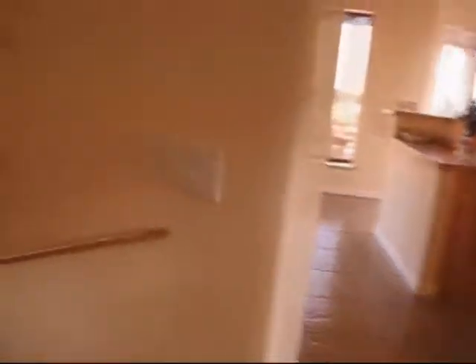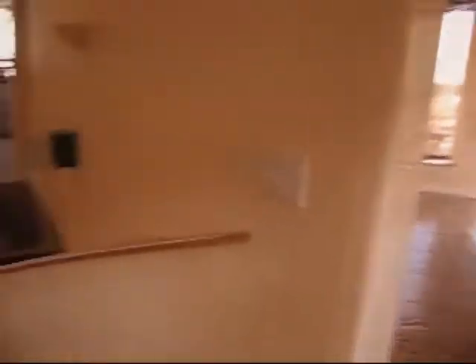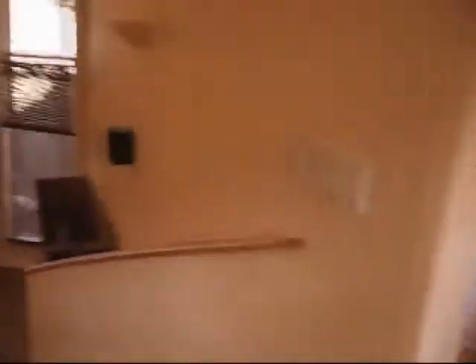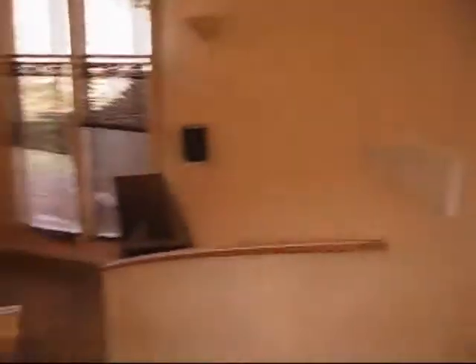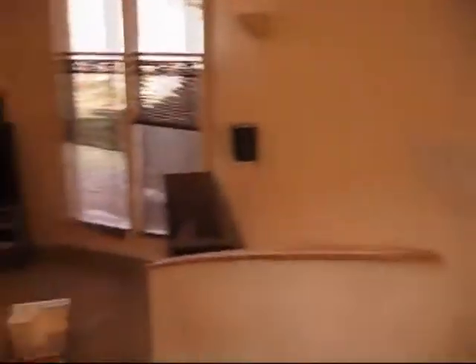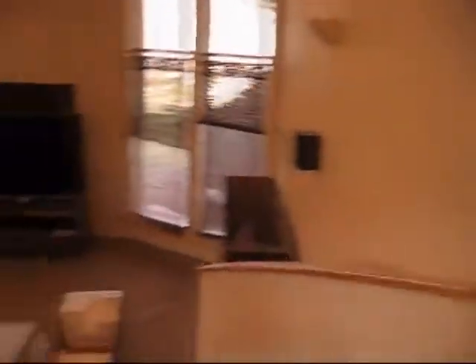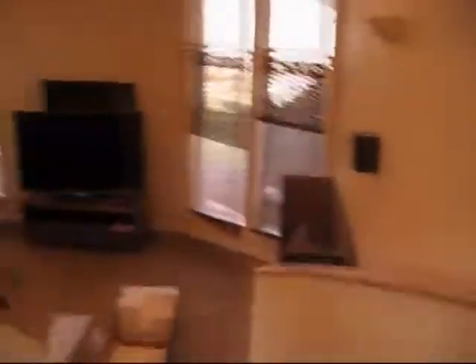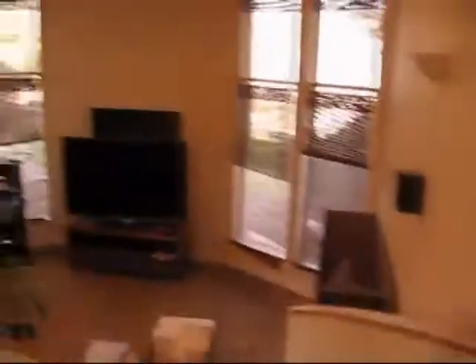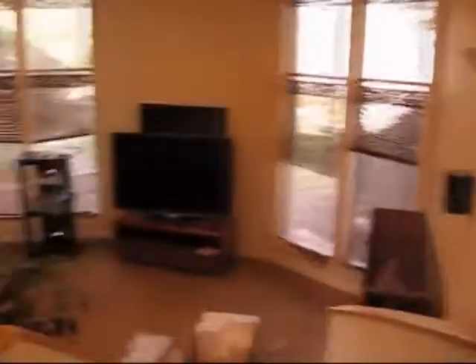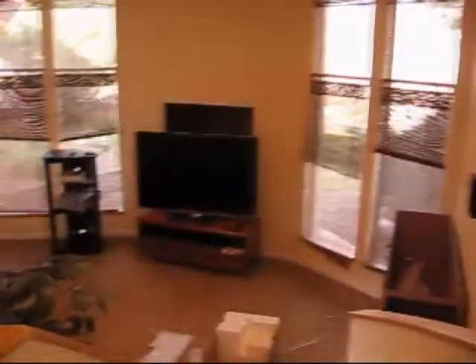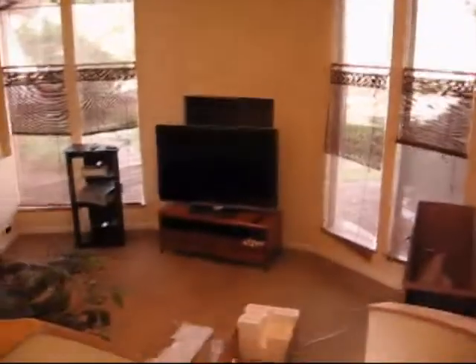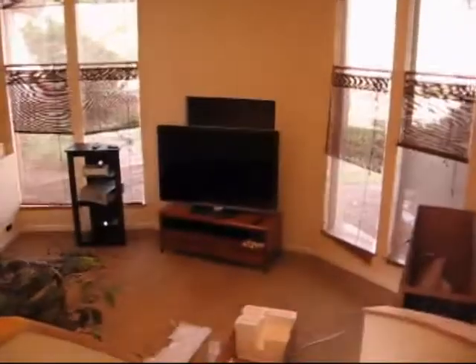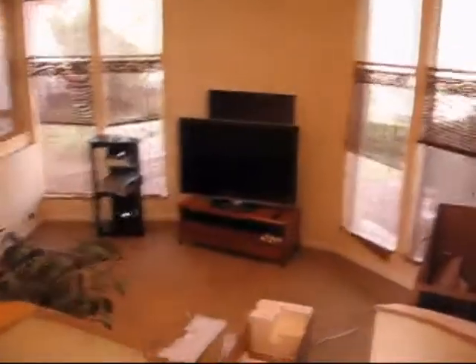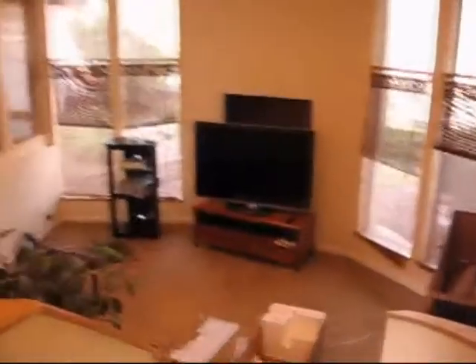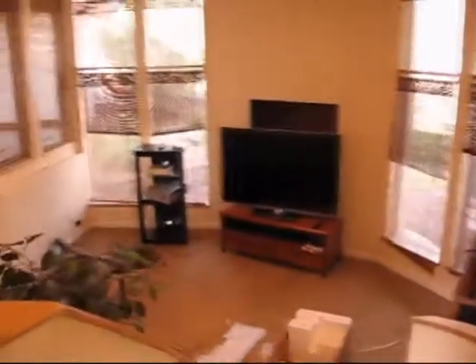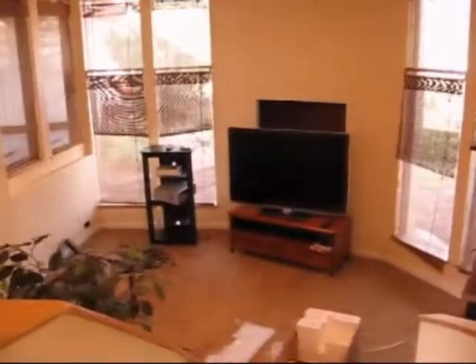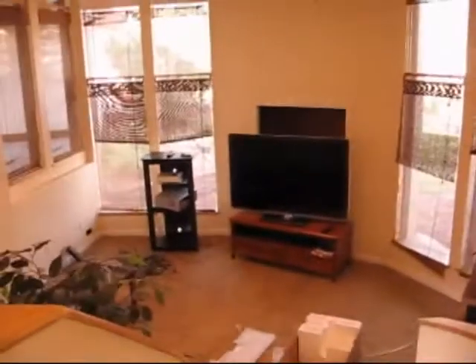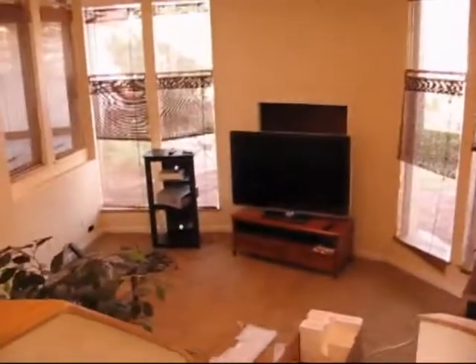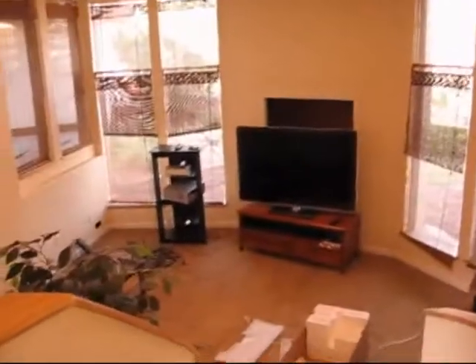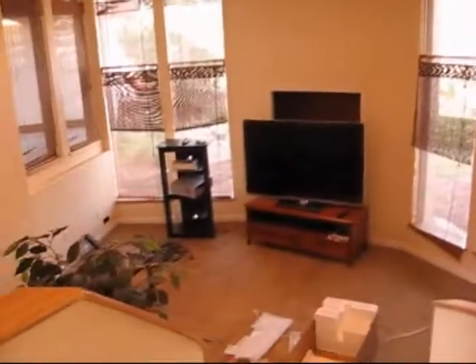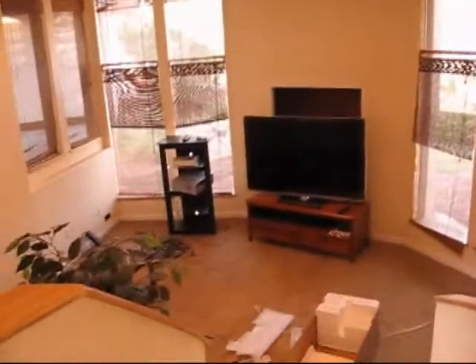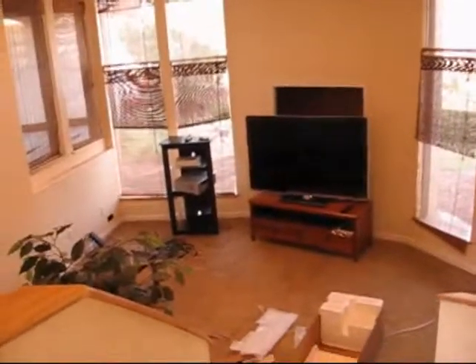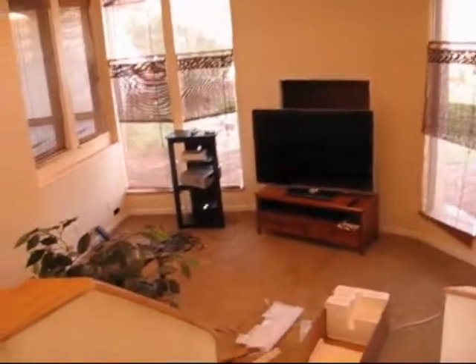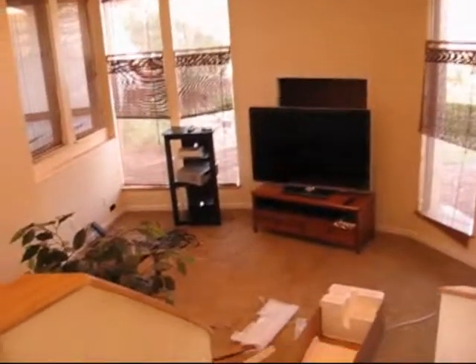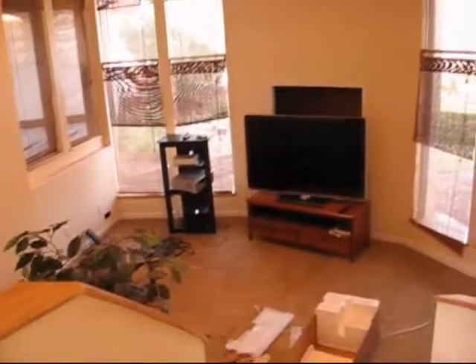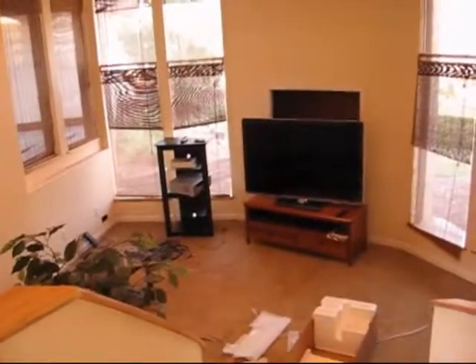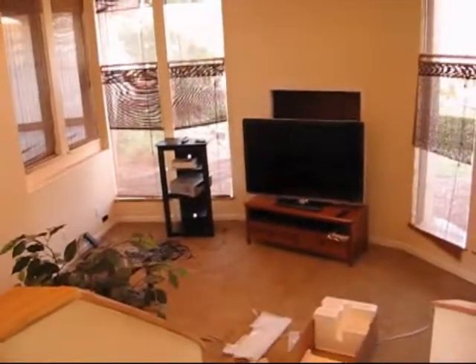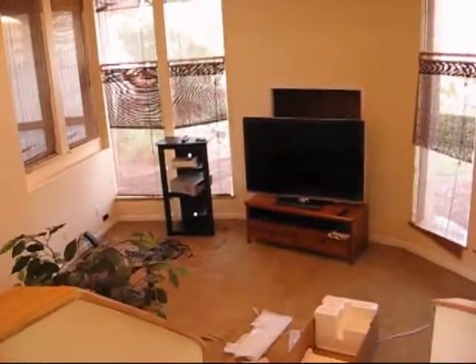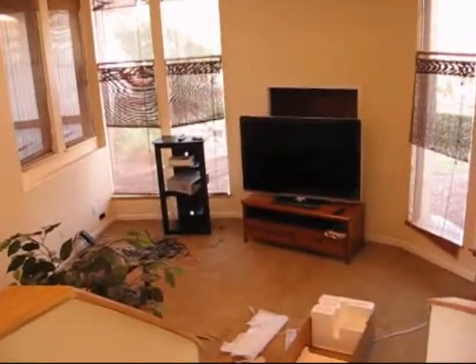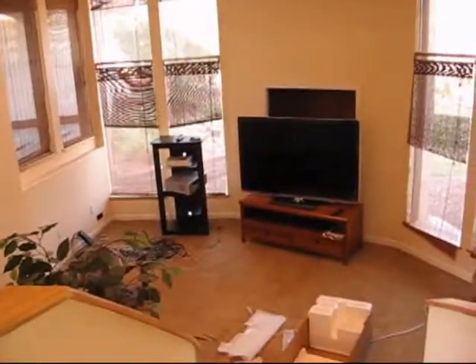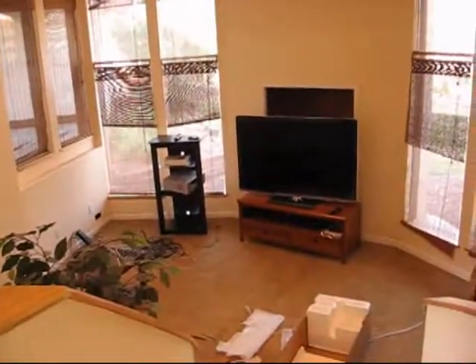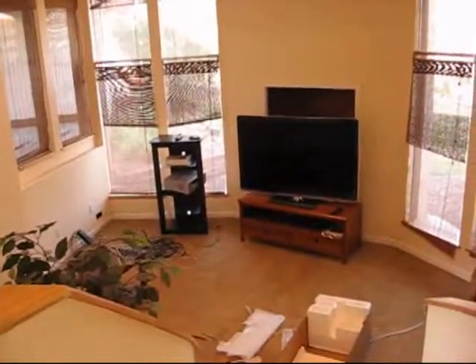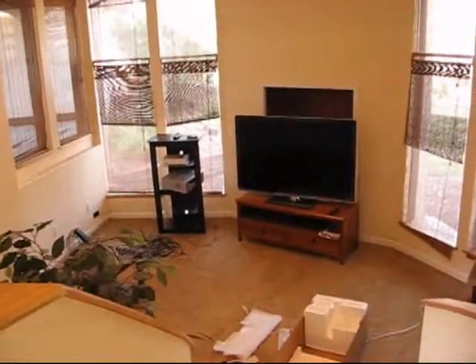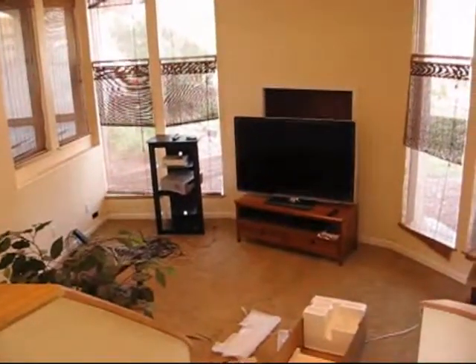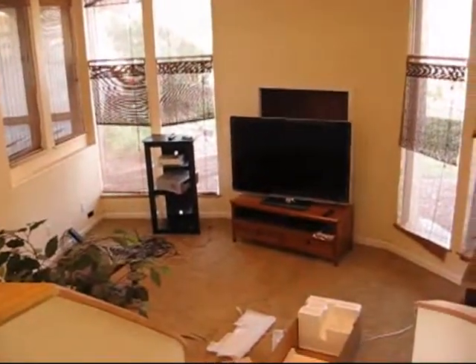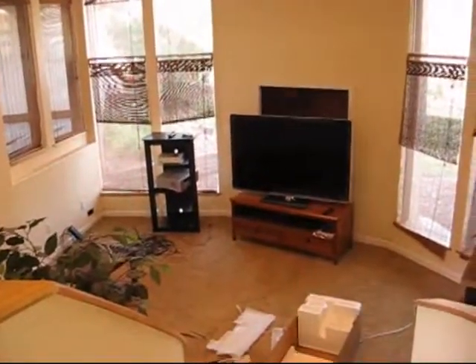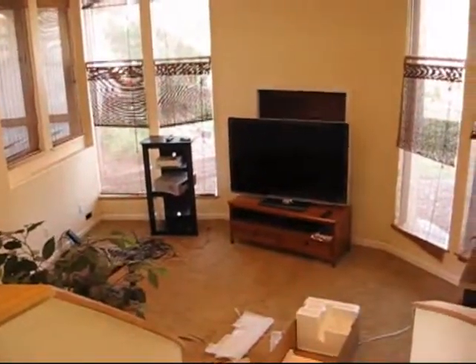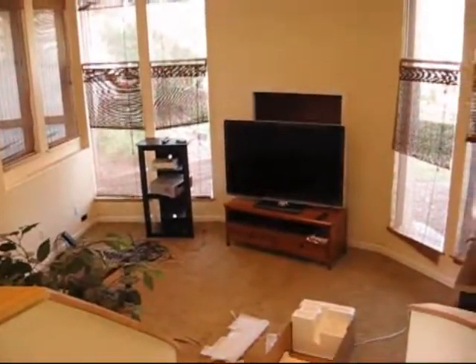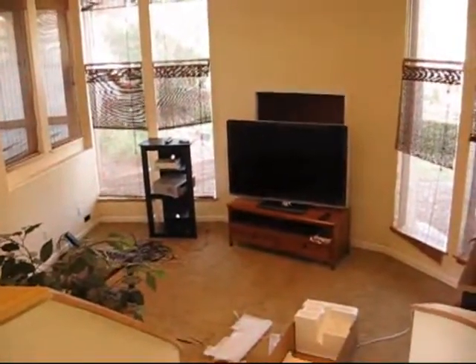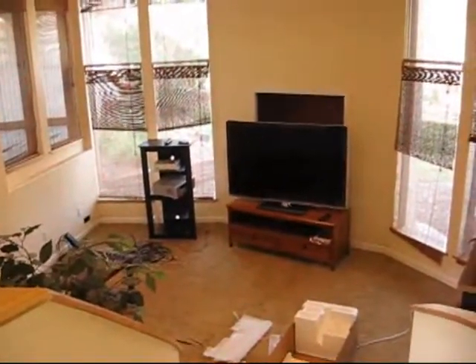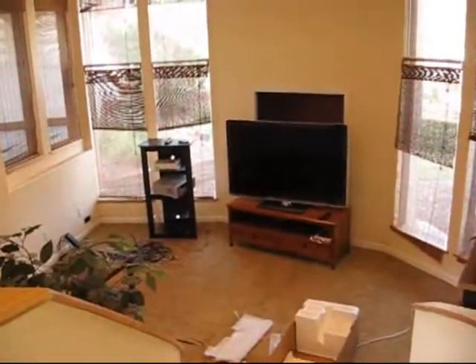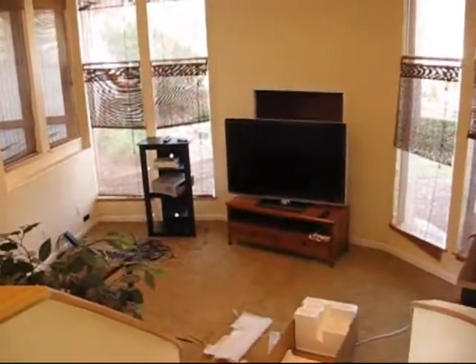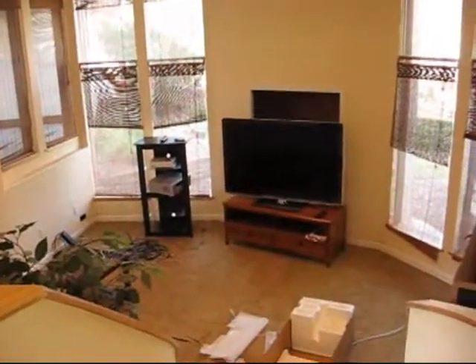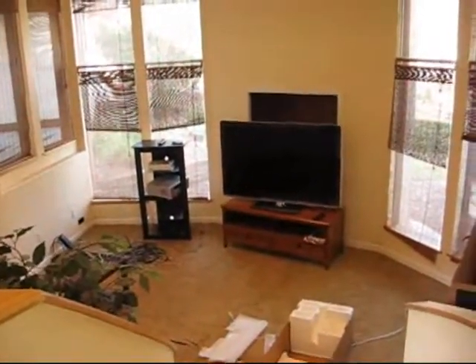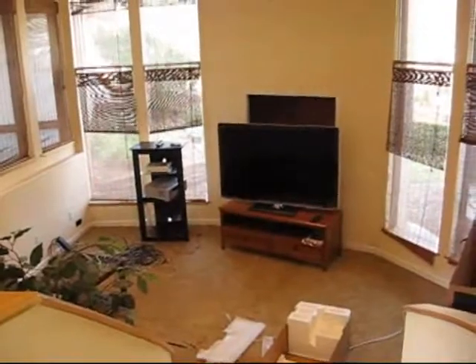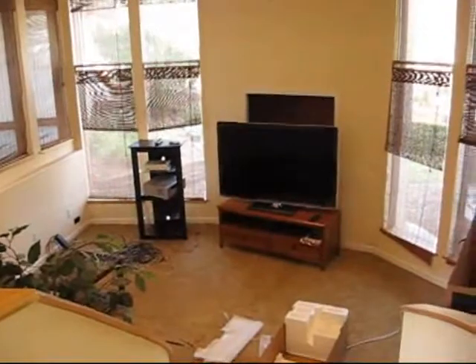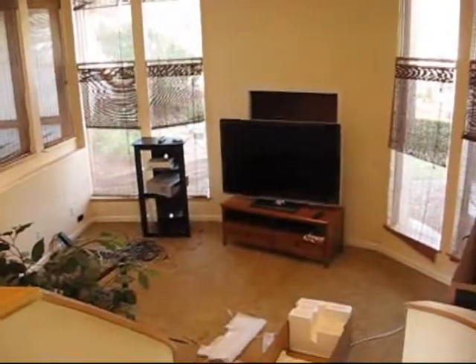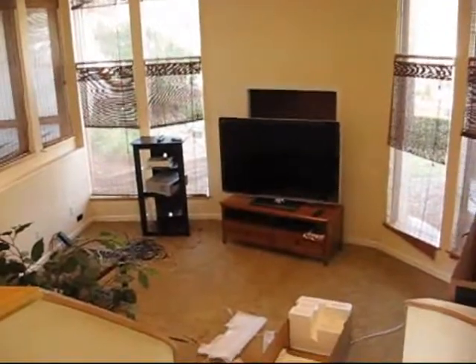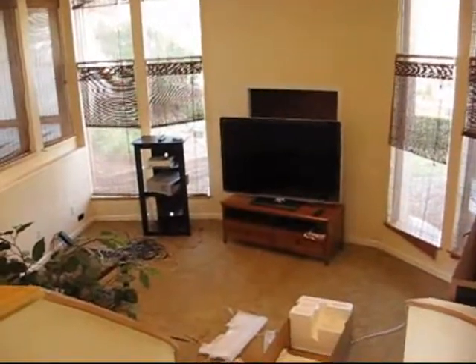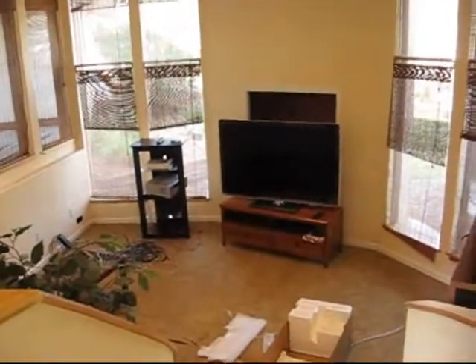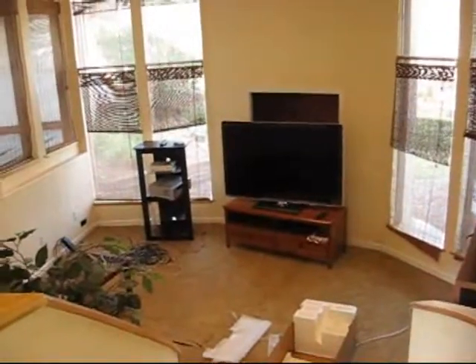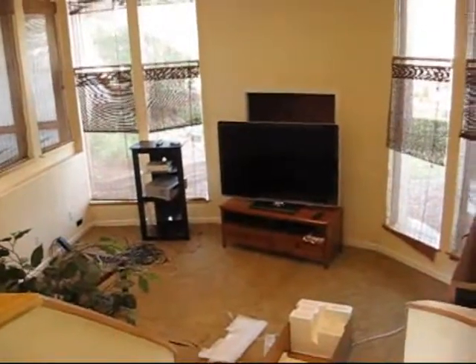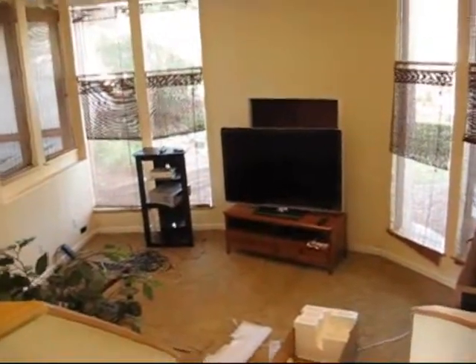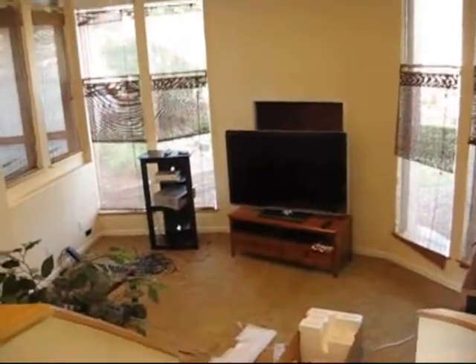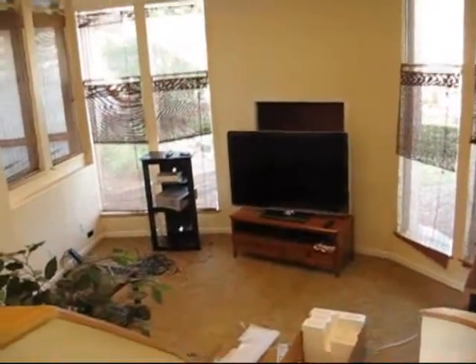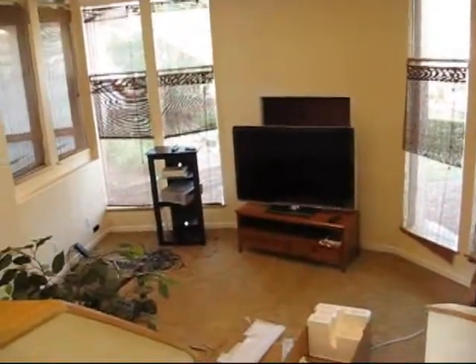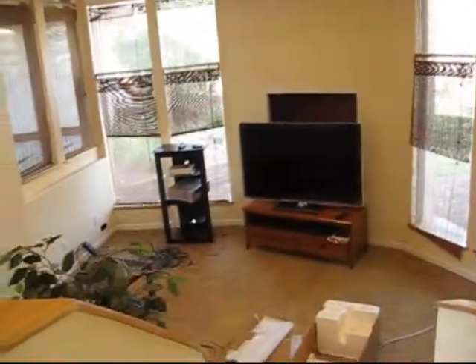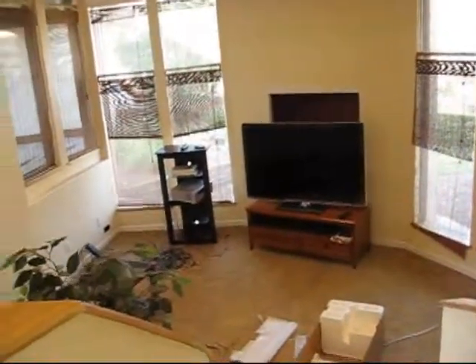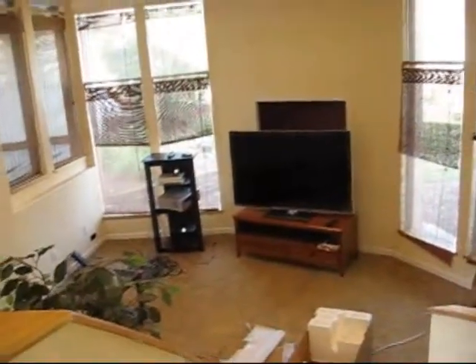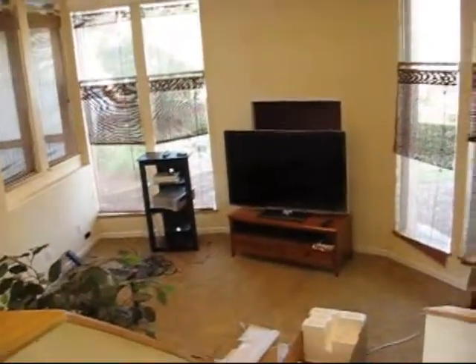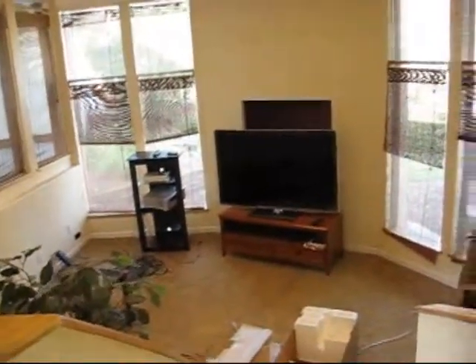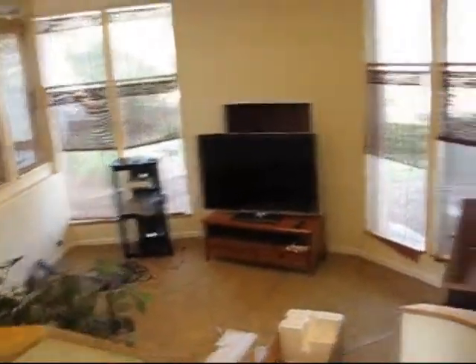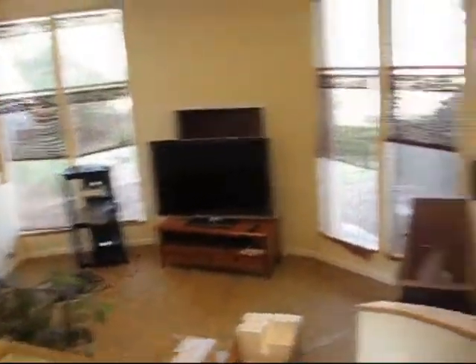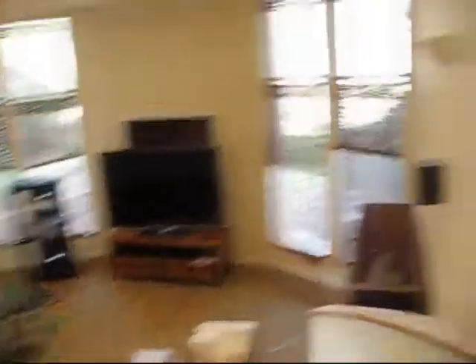Here's the TV room. Just got the 60-inch LED delivered today. Tomorrow the cable comes.